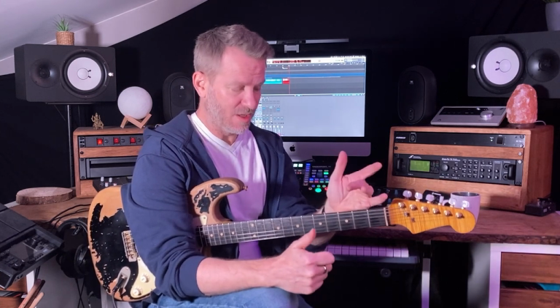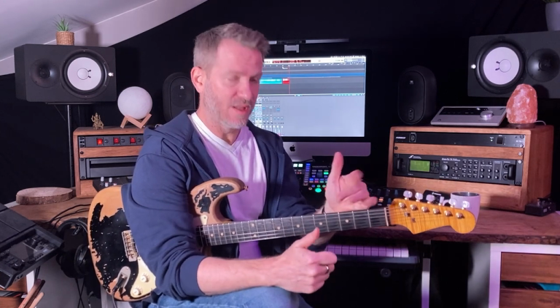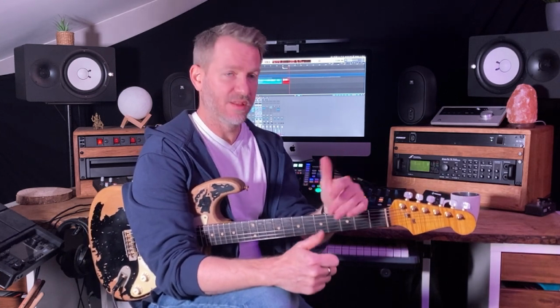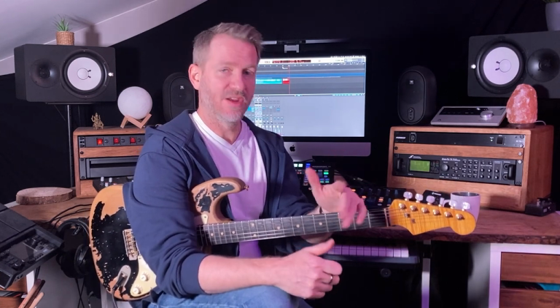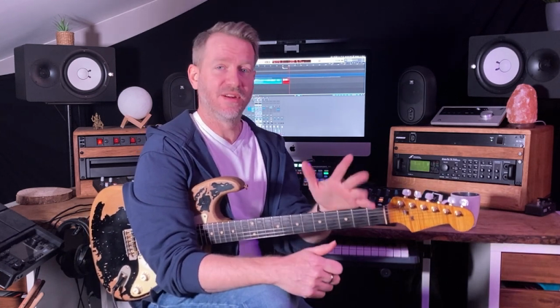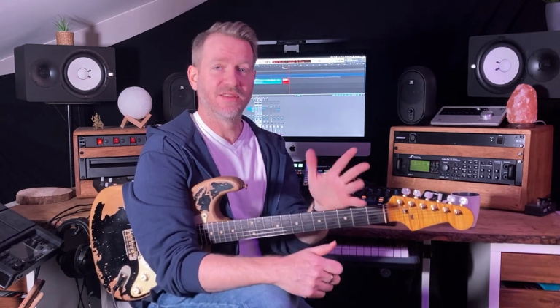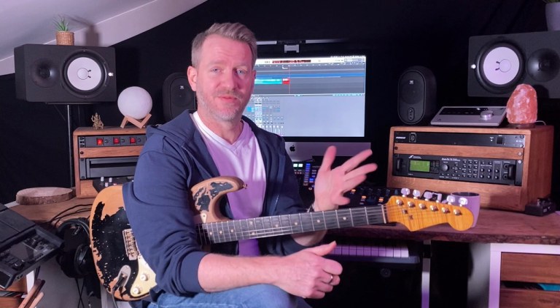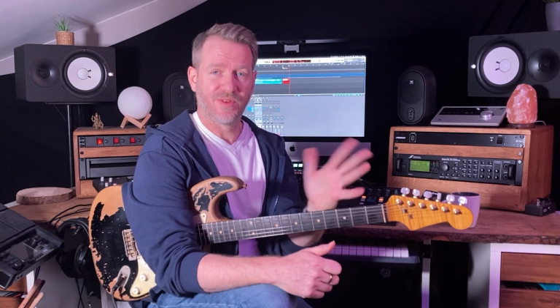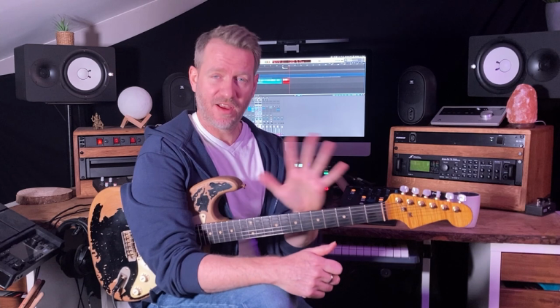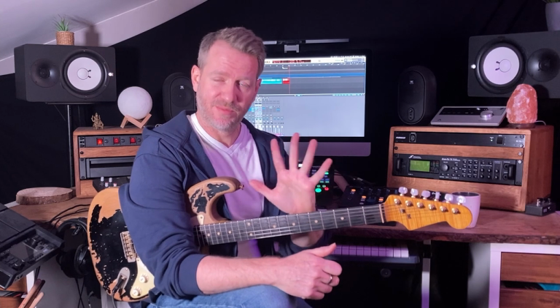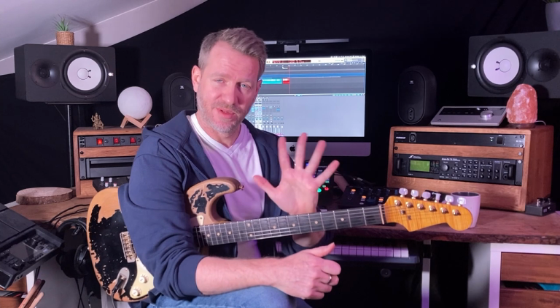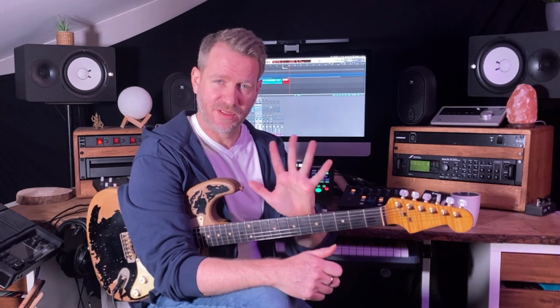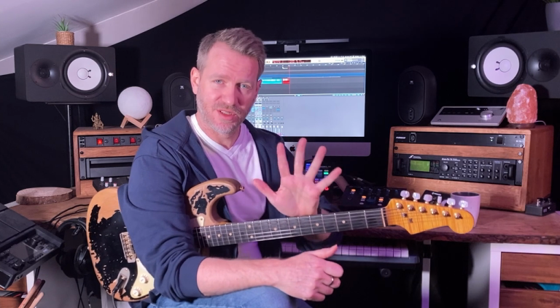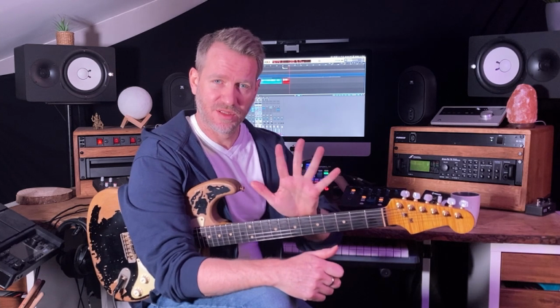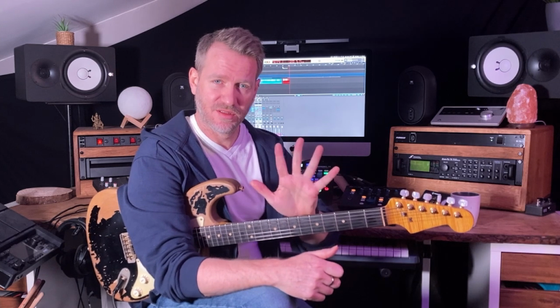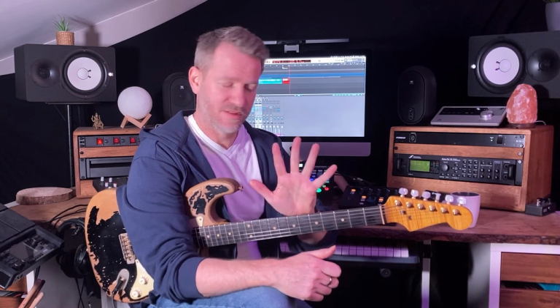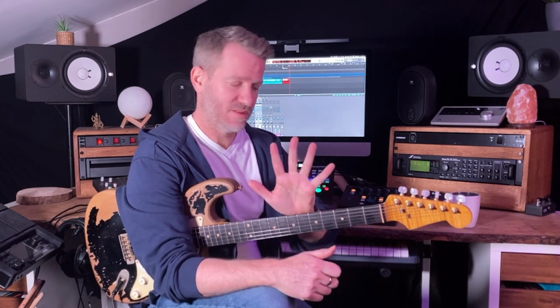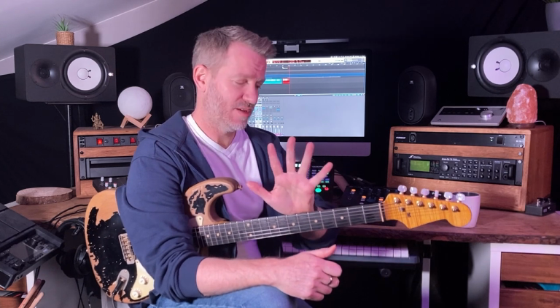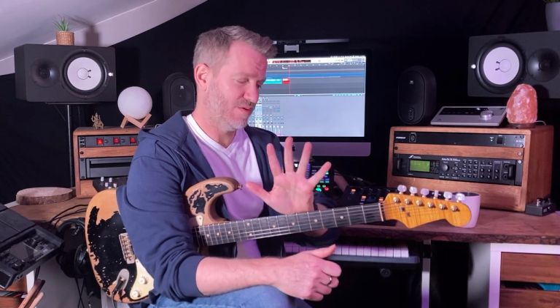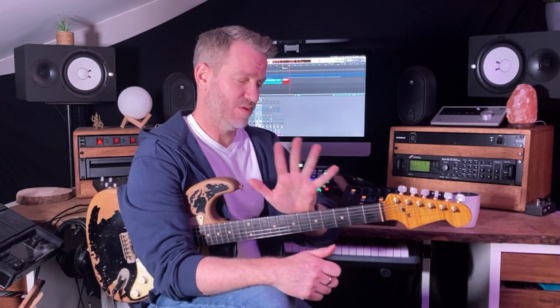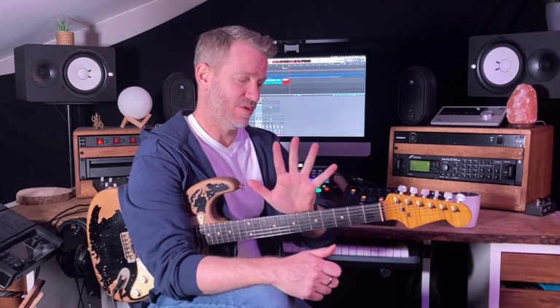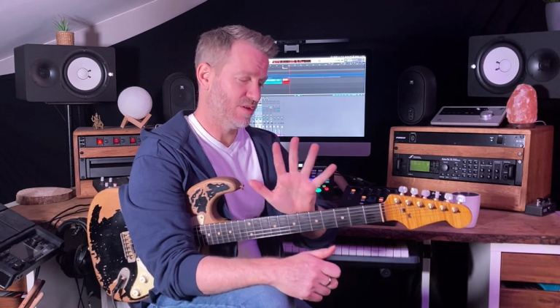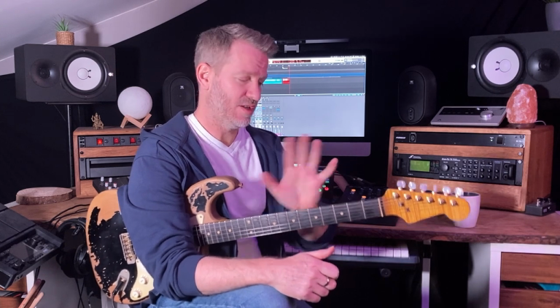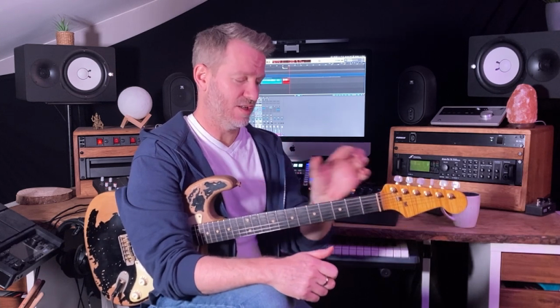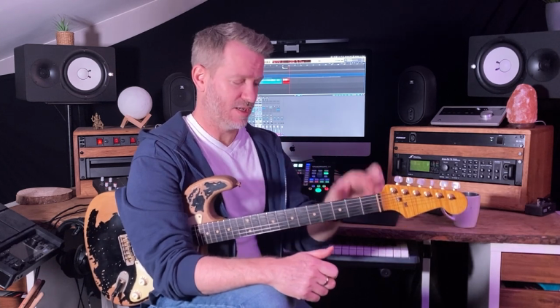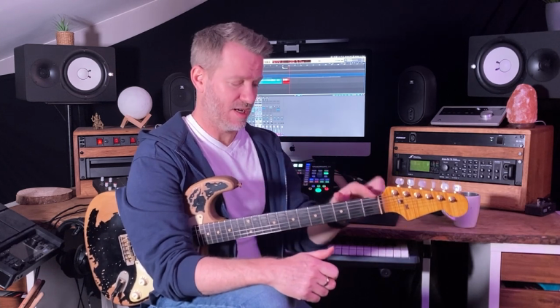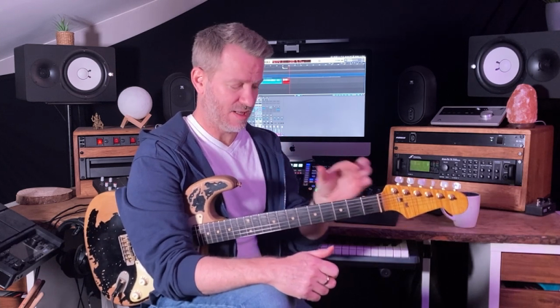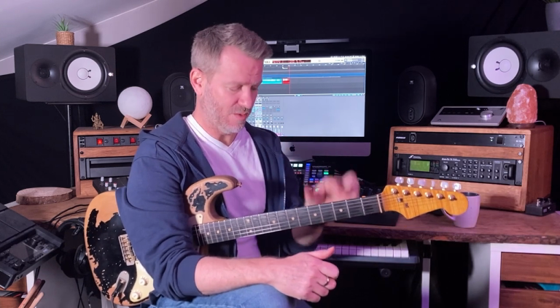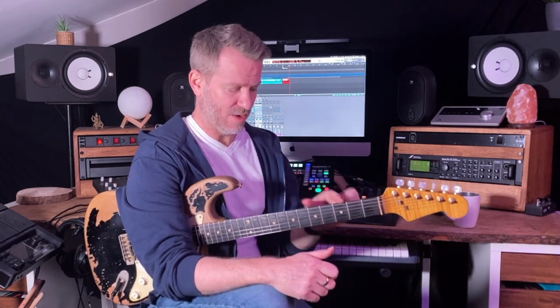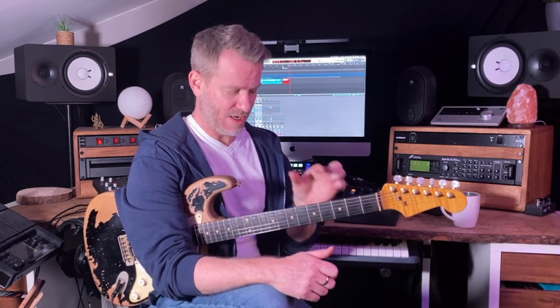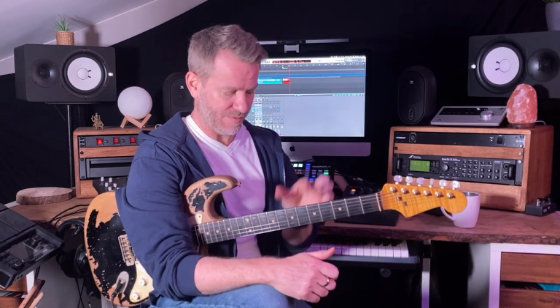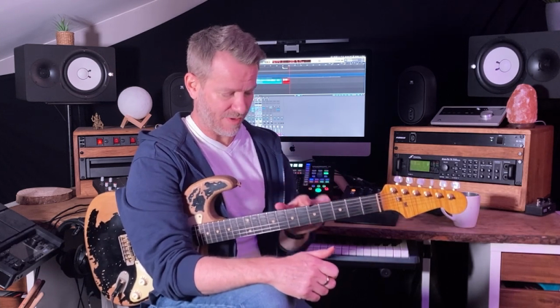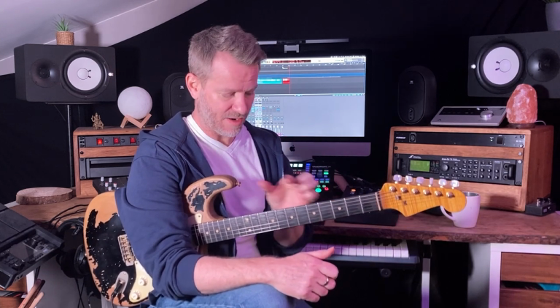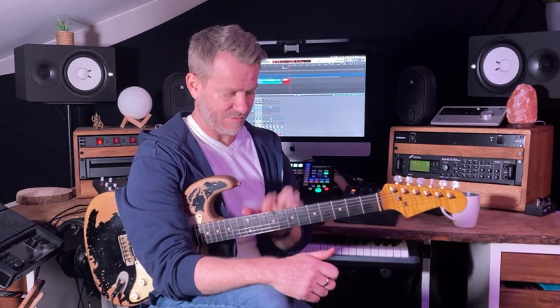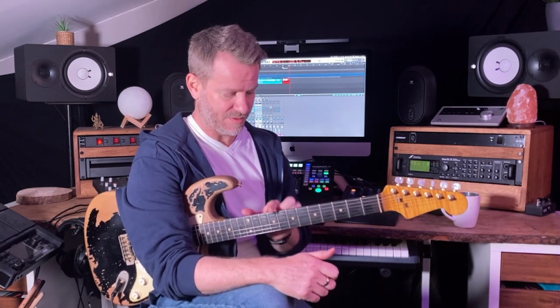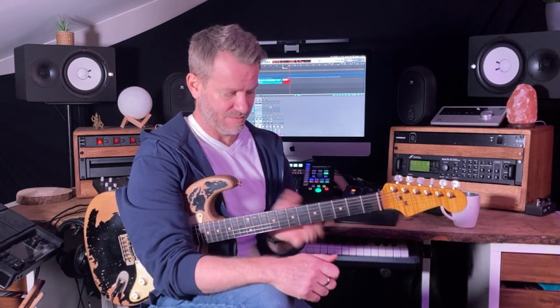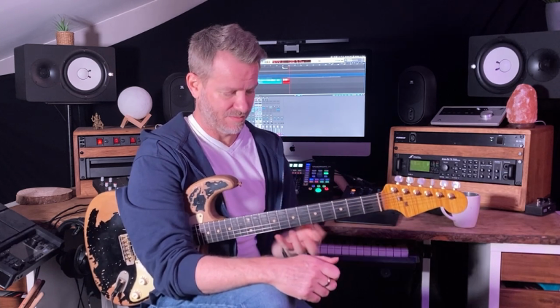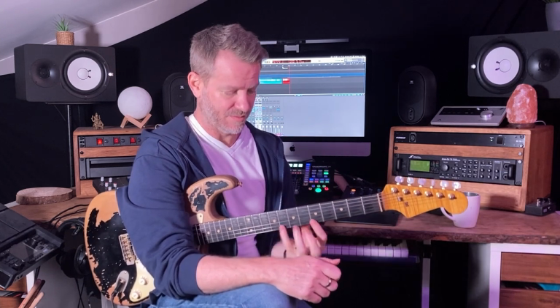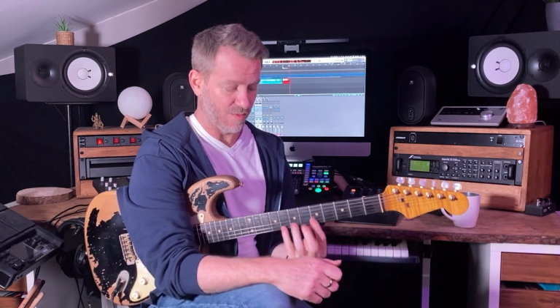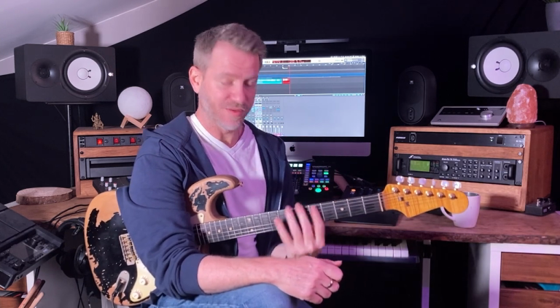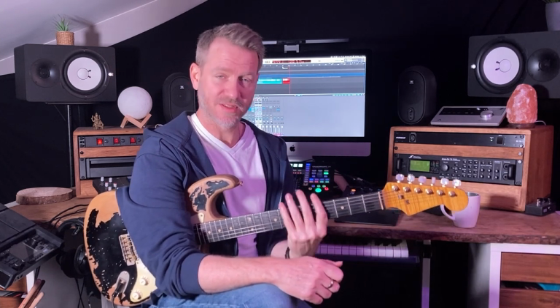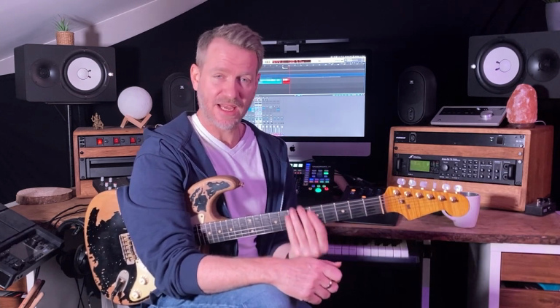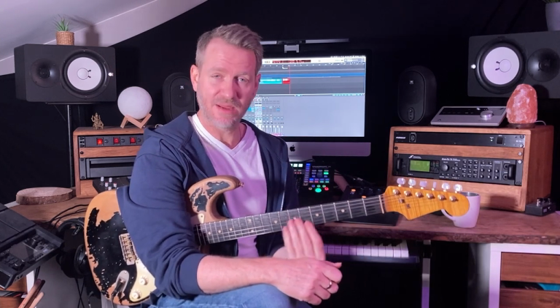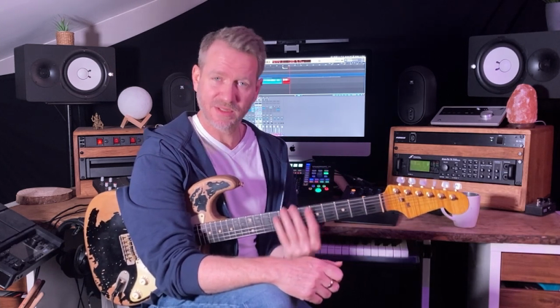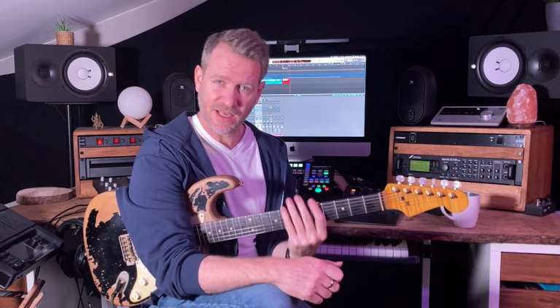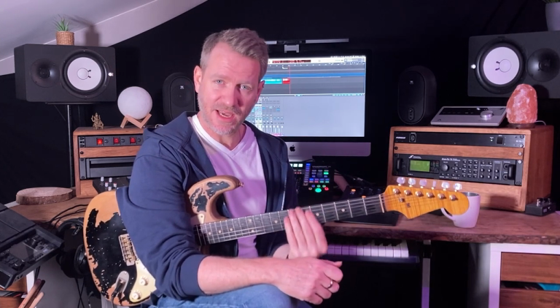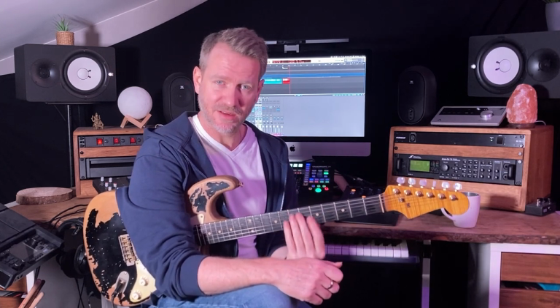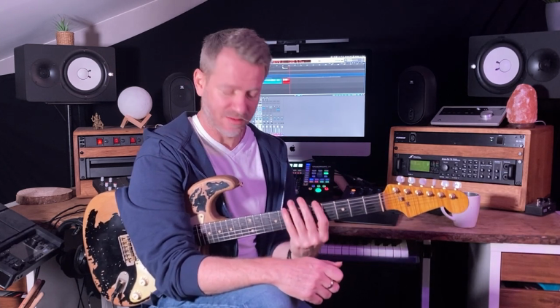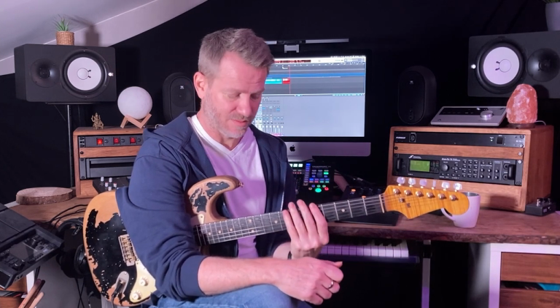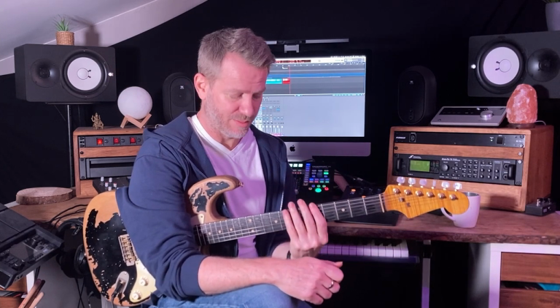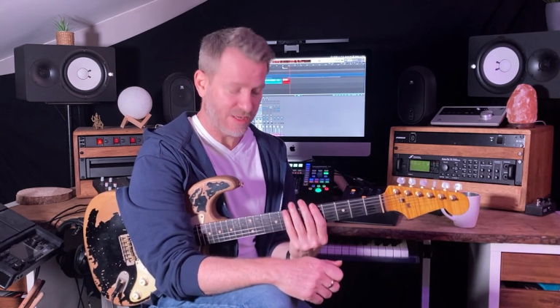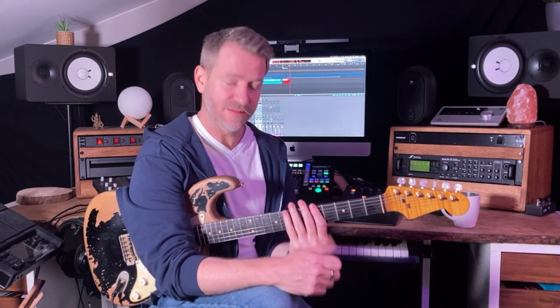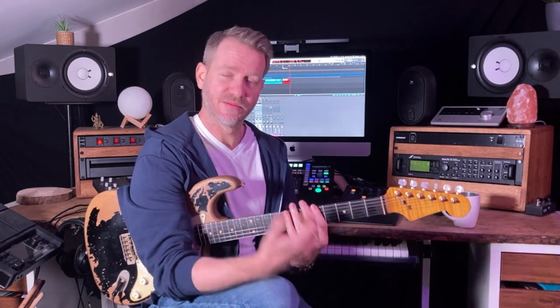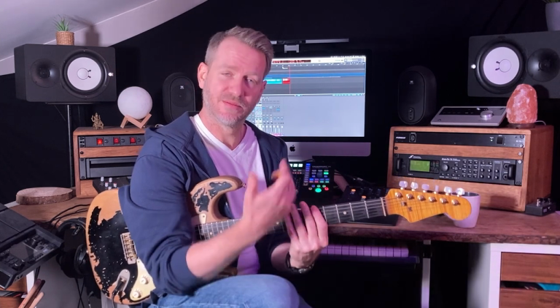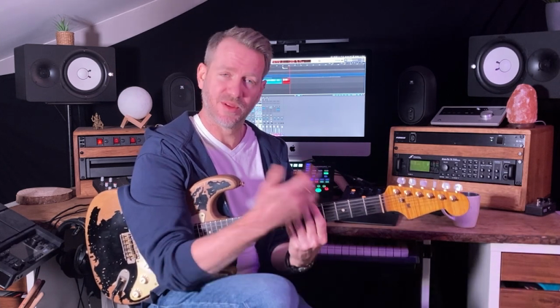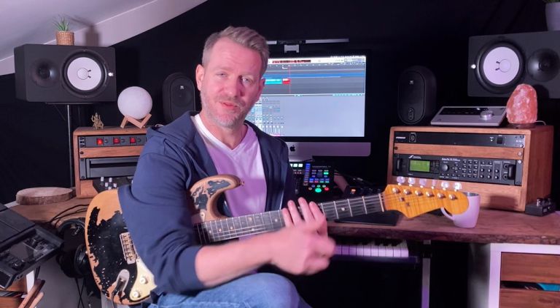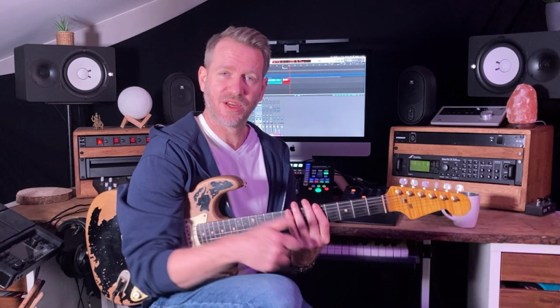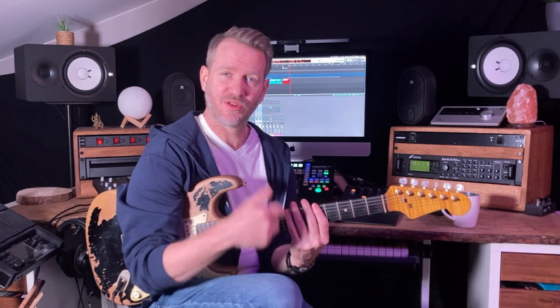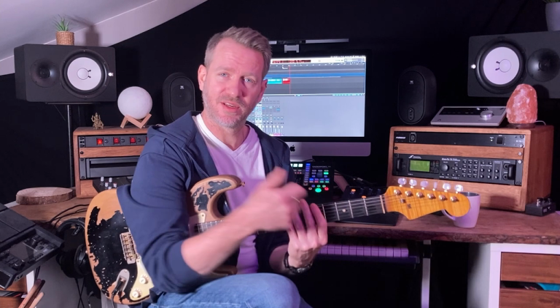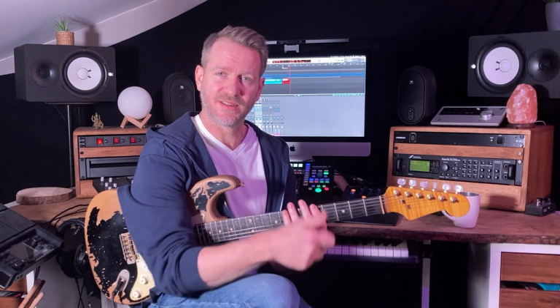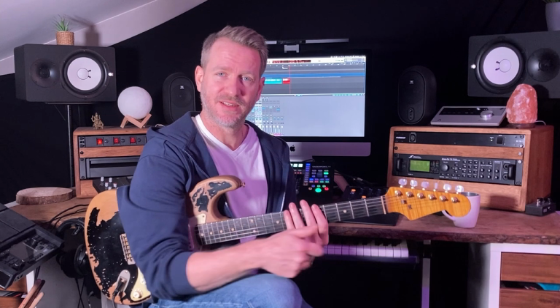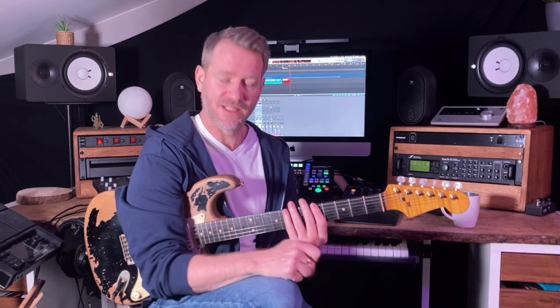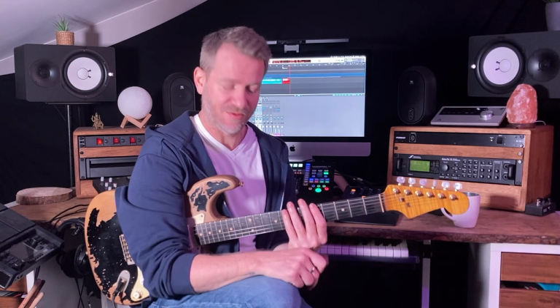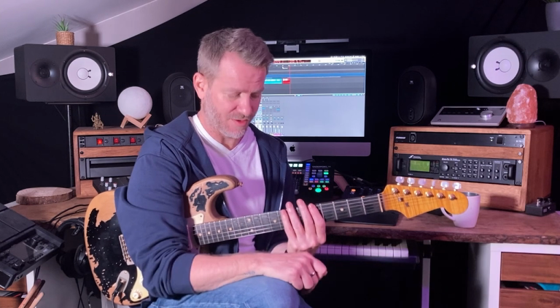There are five positions. If you look at the guitar that way, five of the same scale, but the fingerings are different.